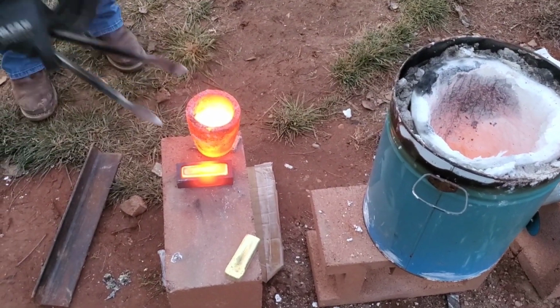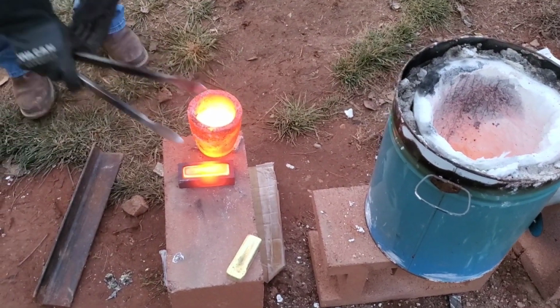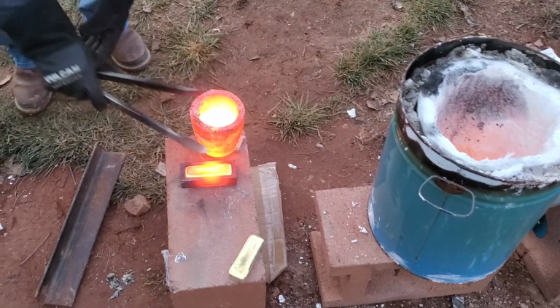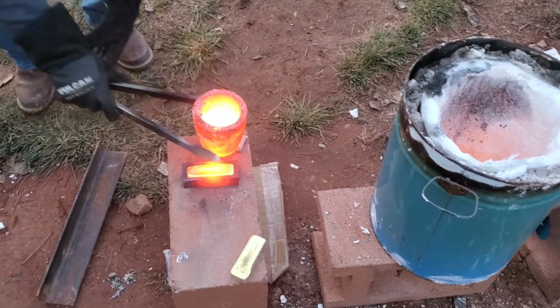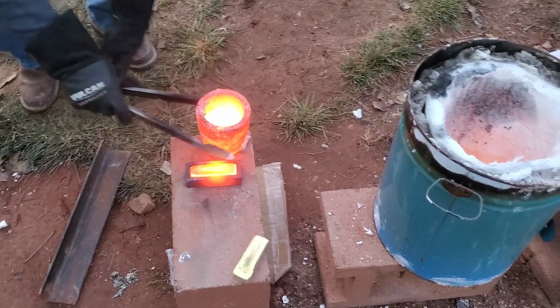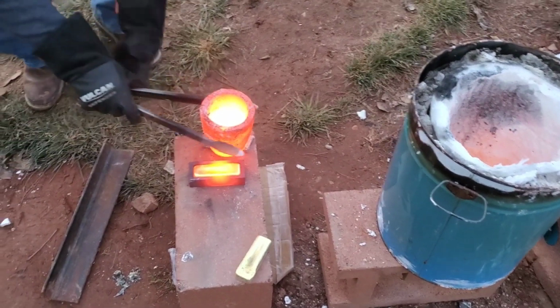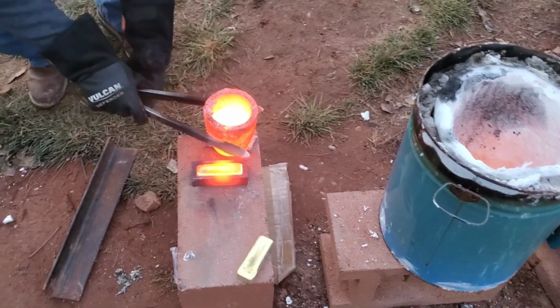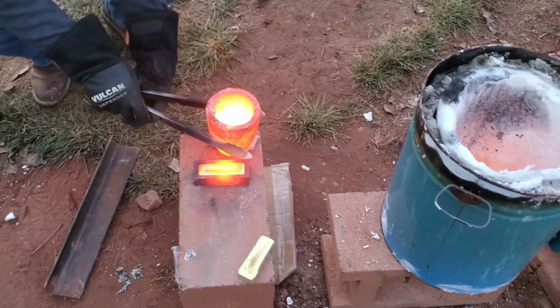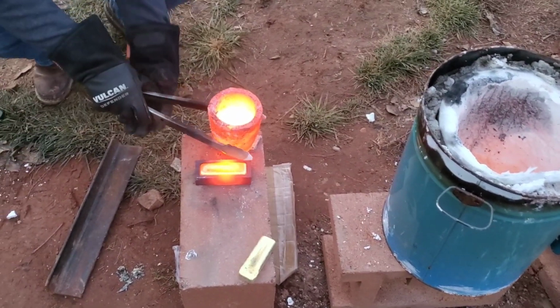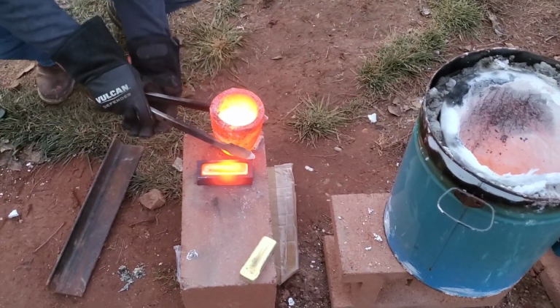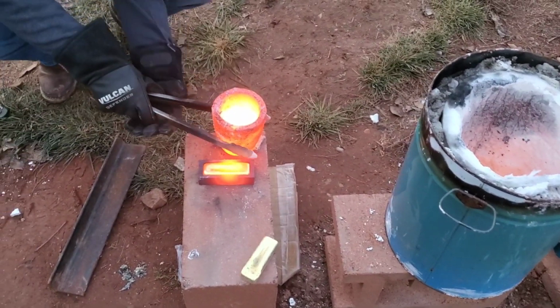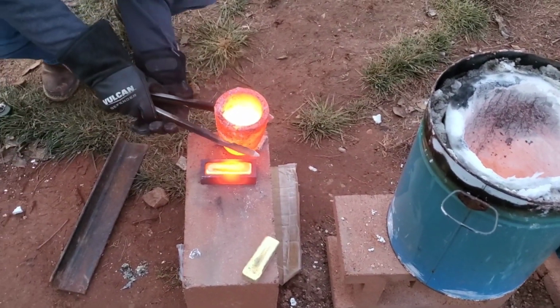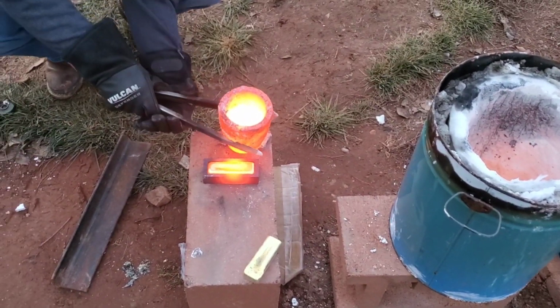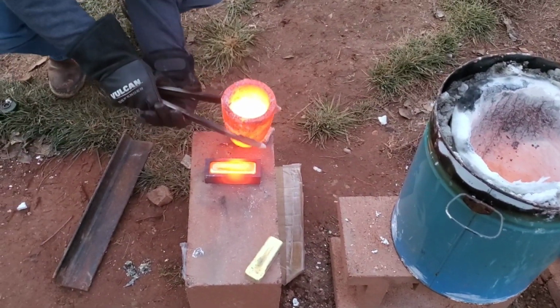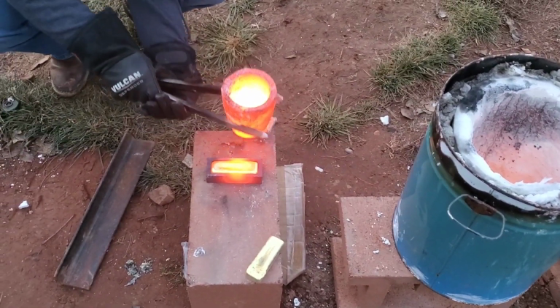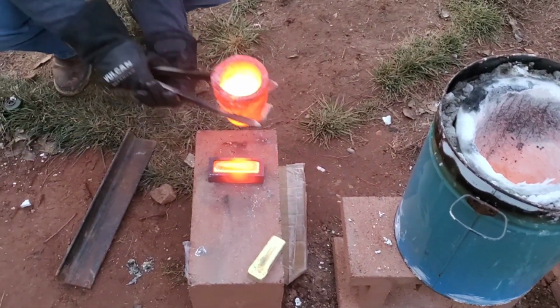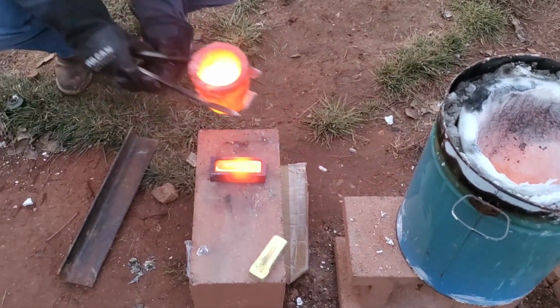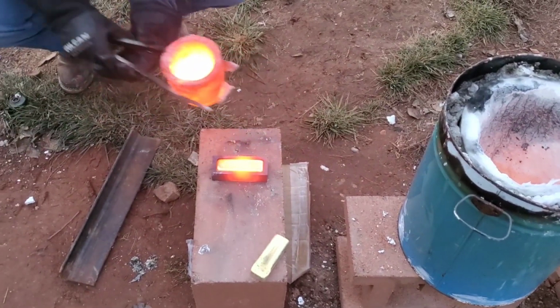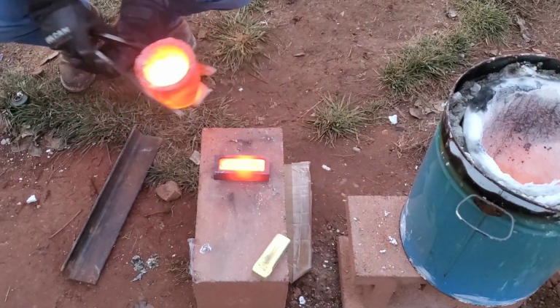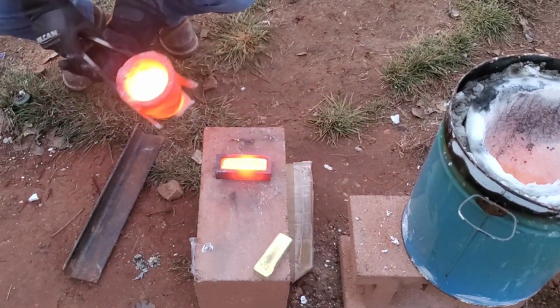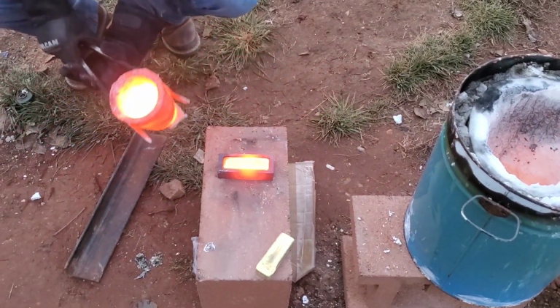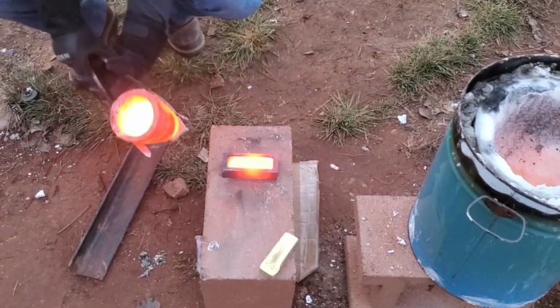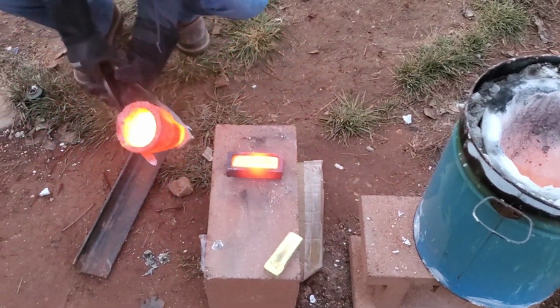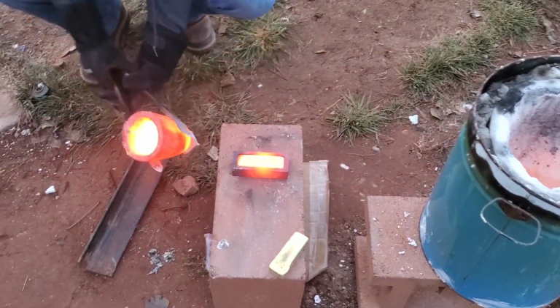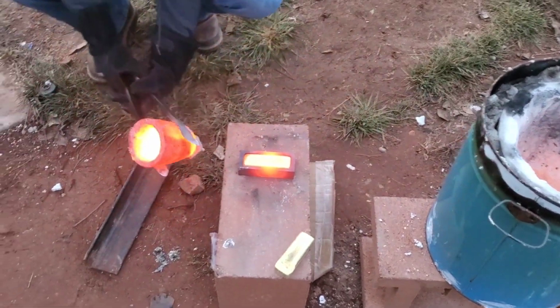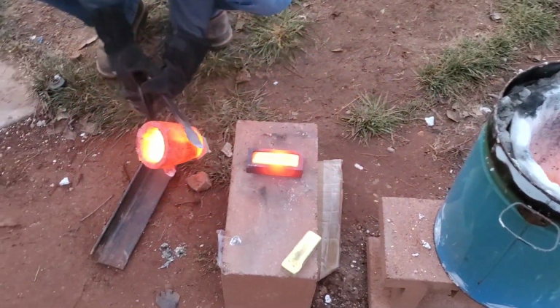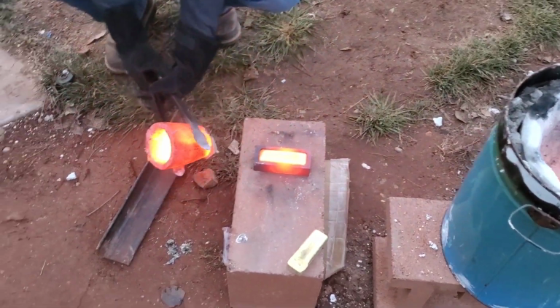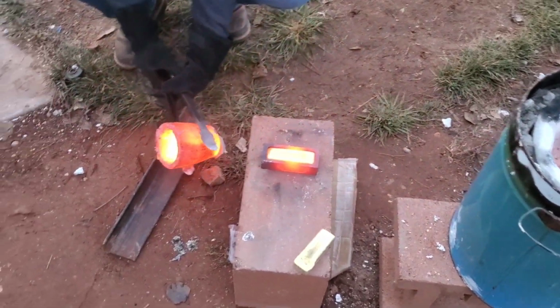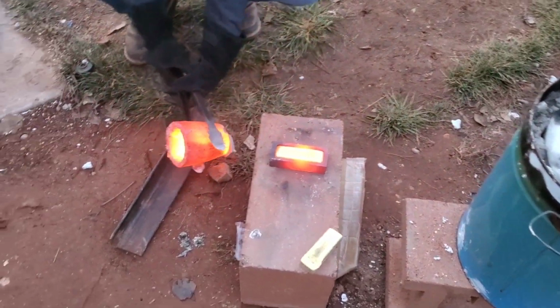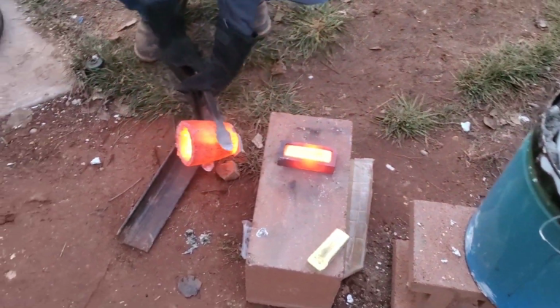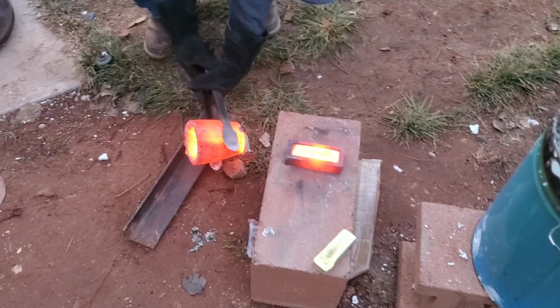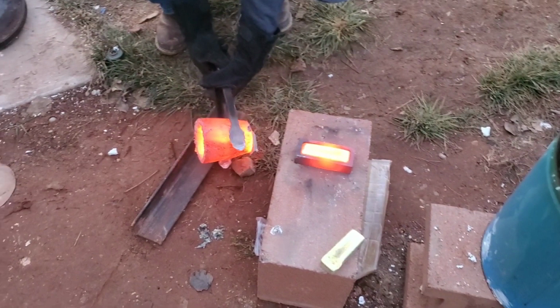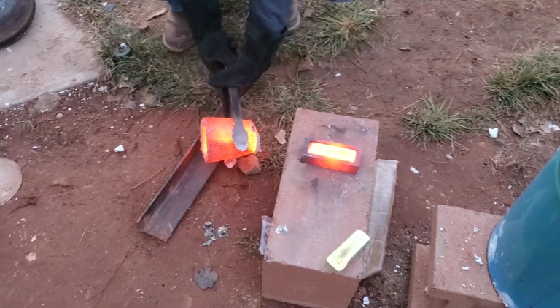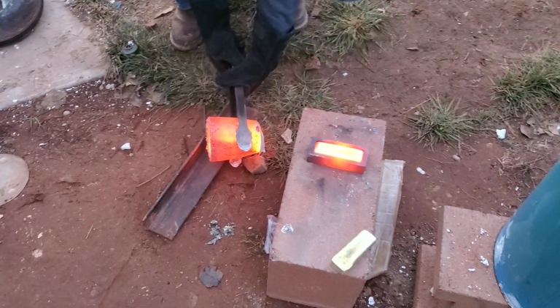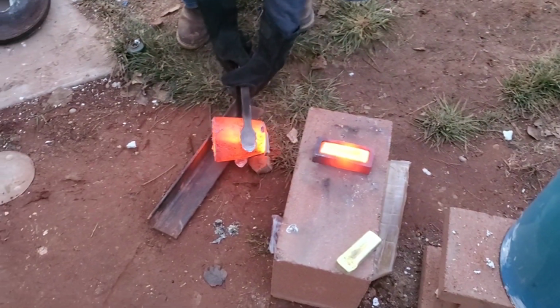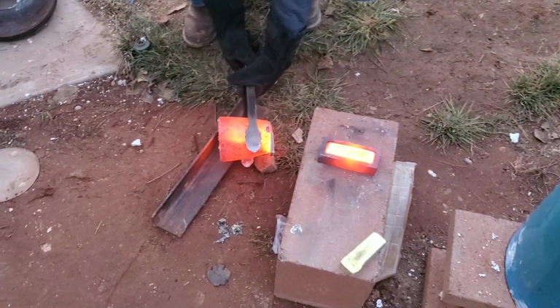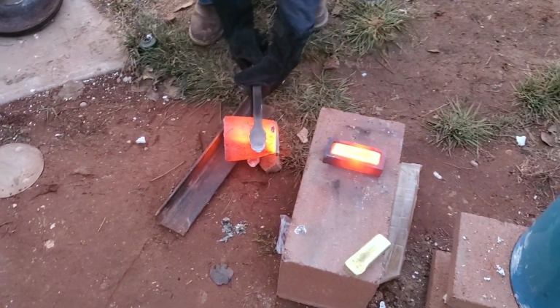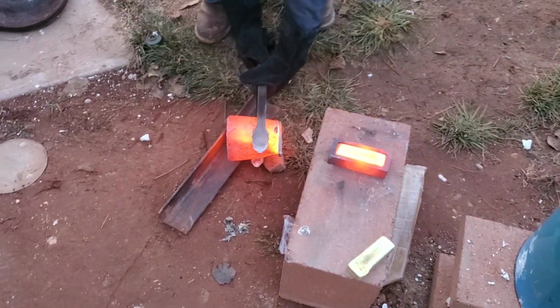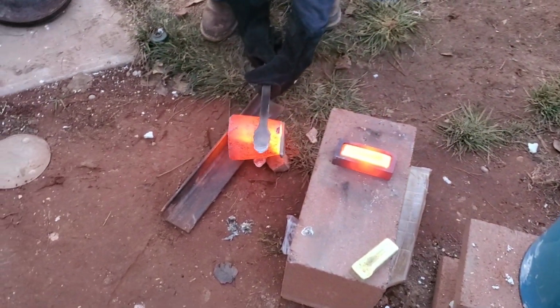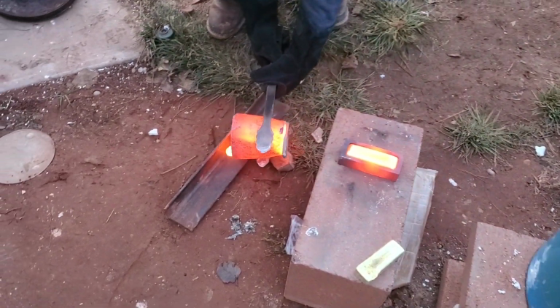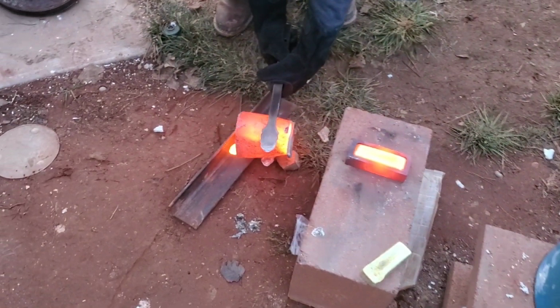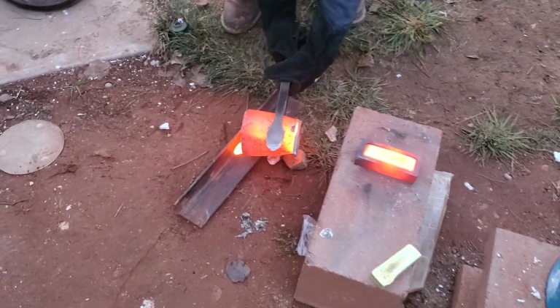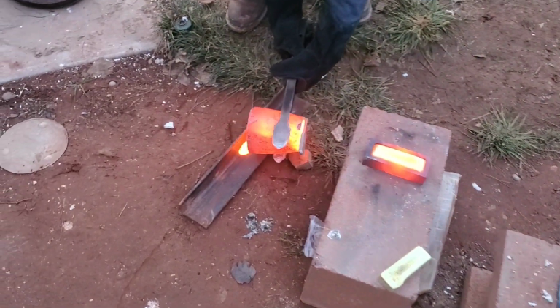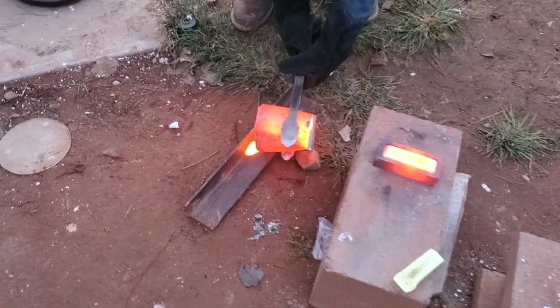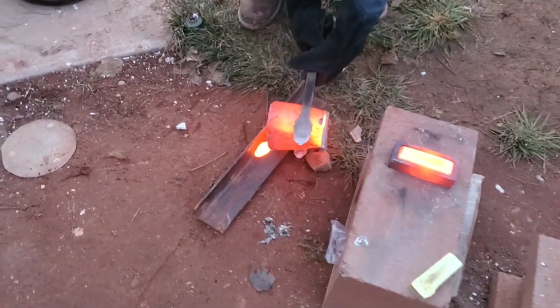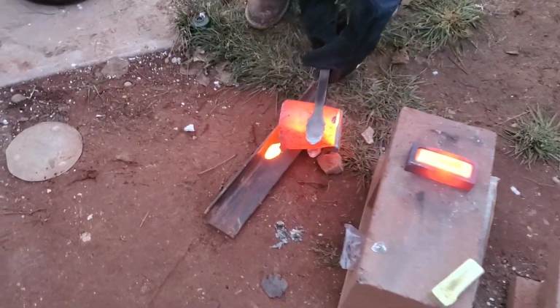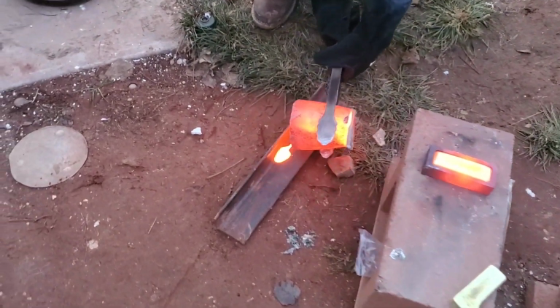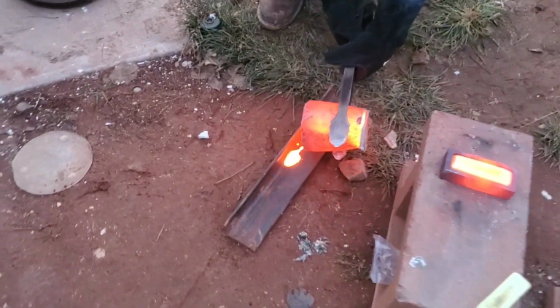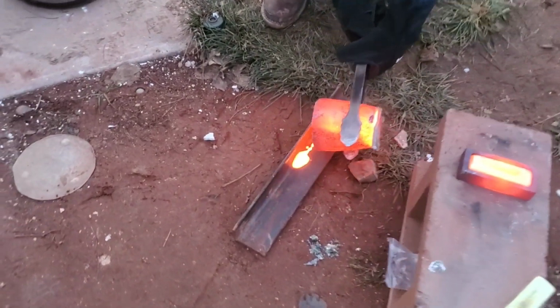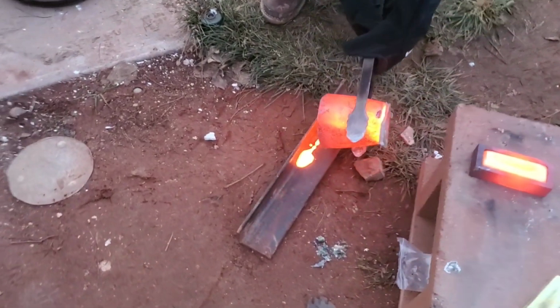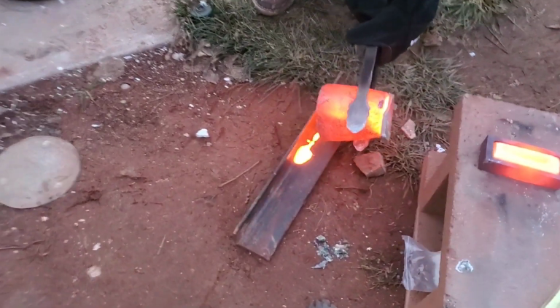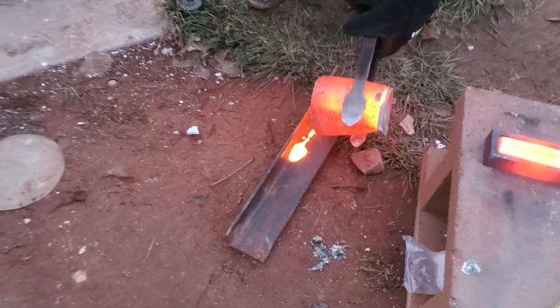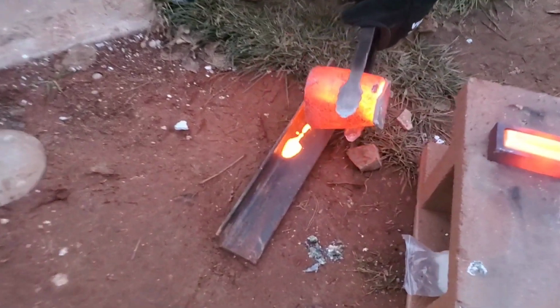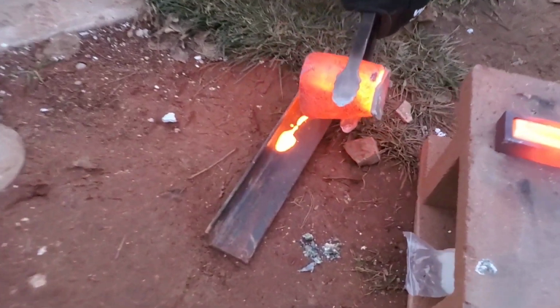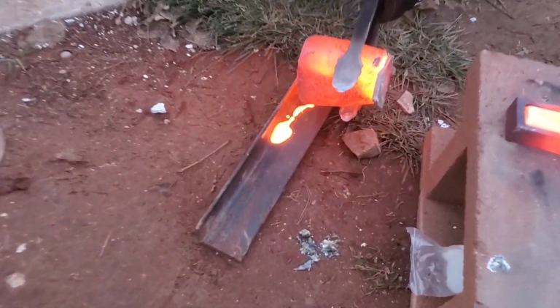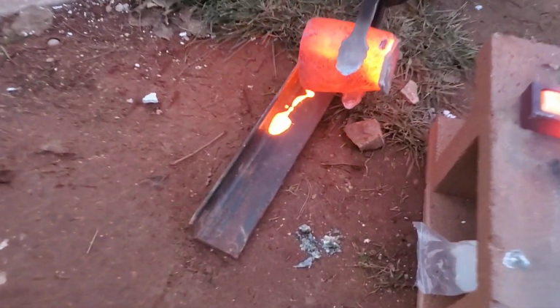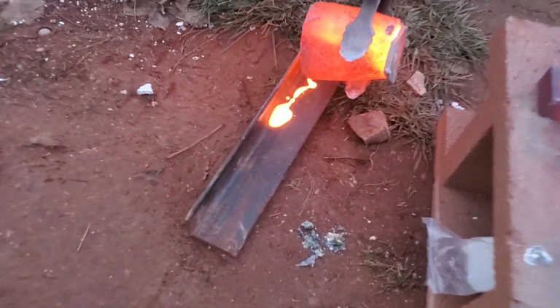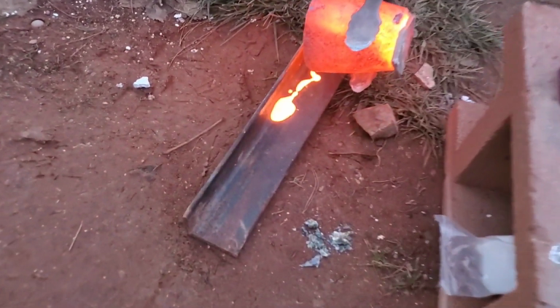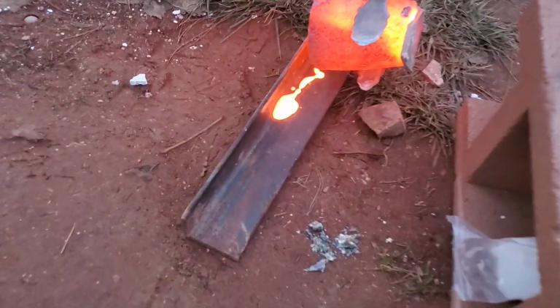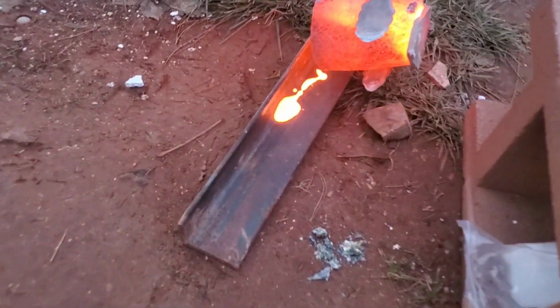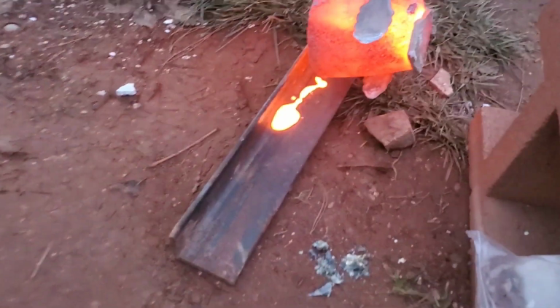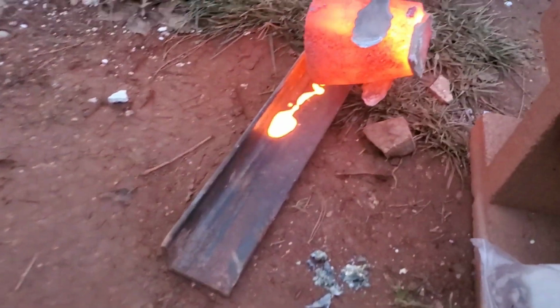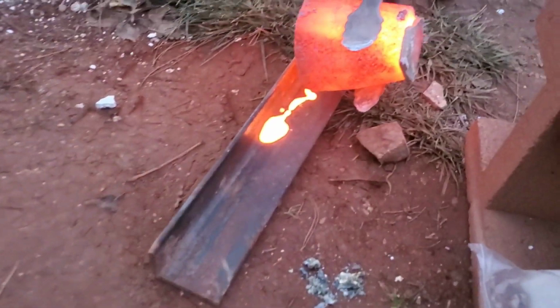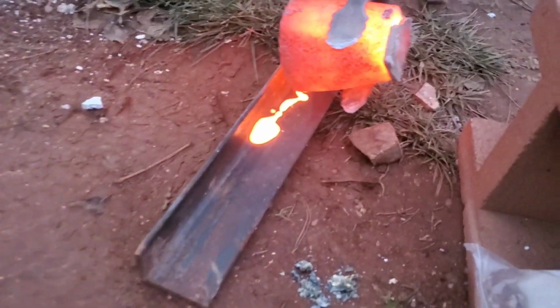There's not a lot left, so we'll pour it right here on this steel bar and we'll have to melt it down again.